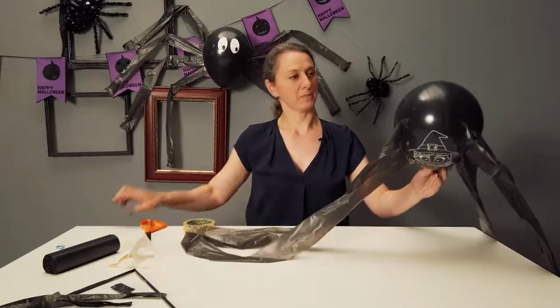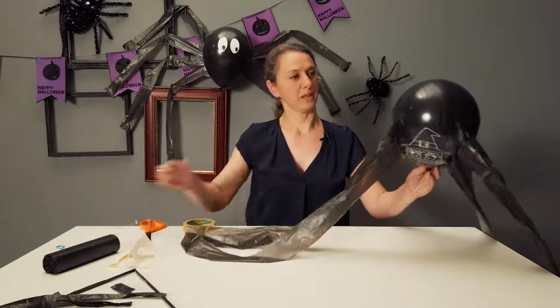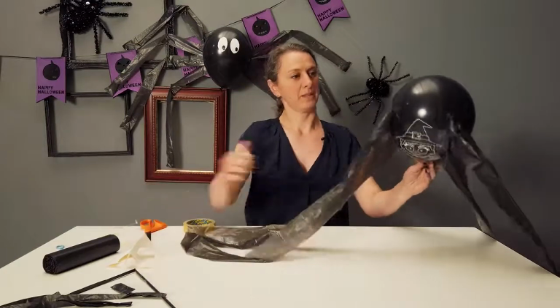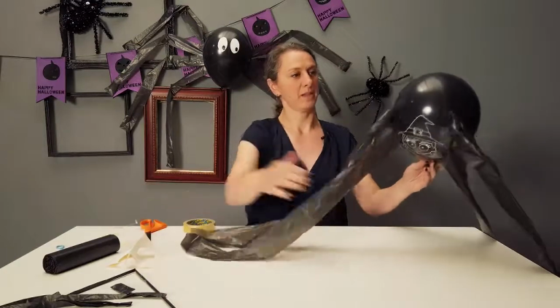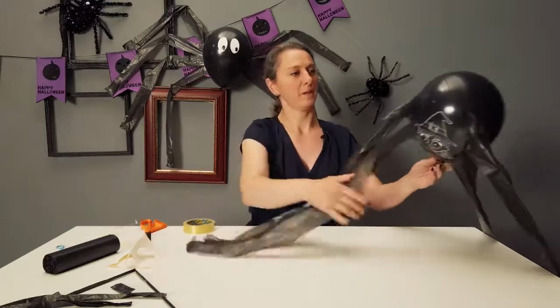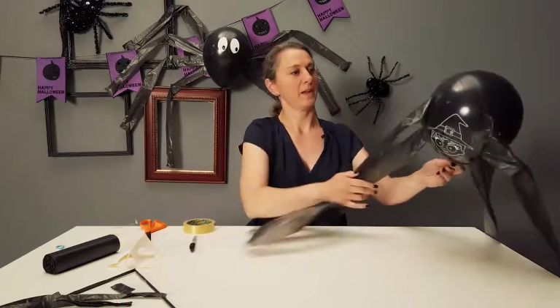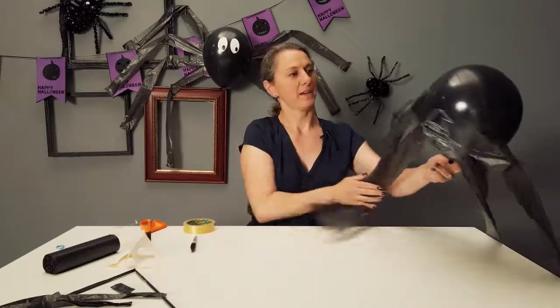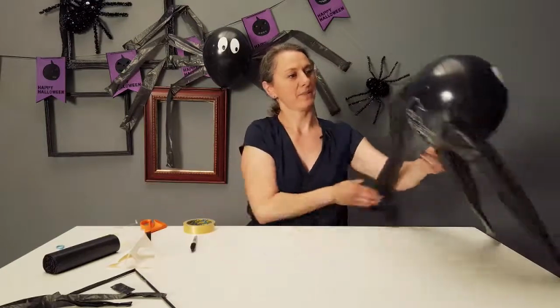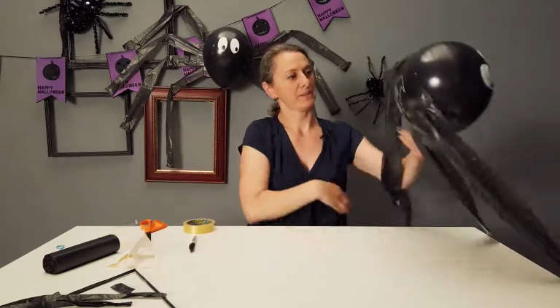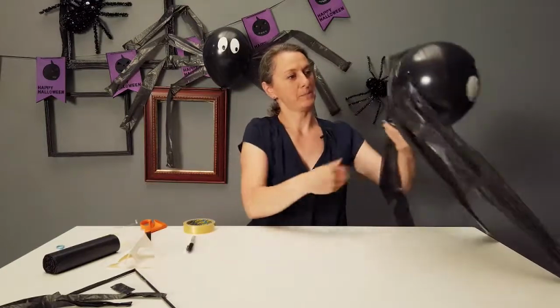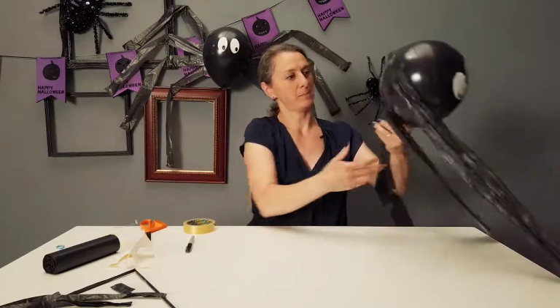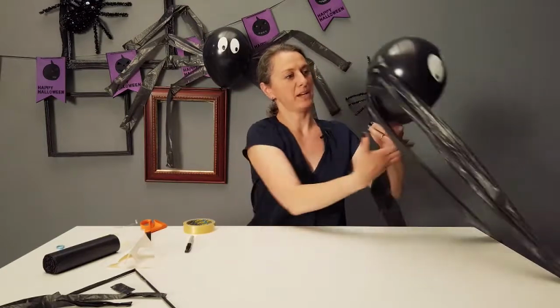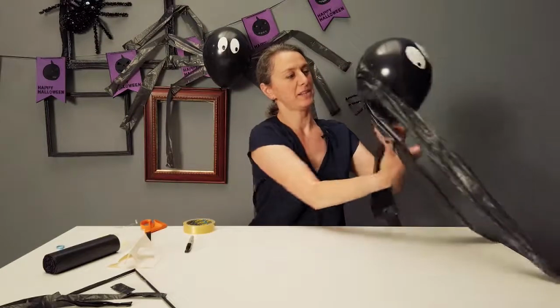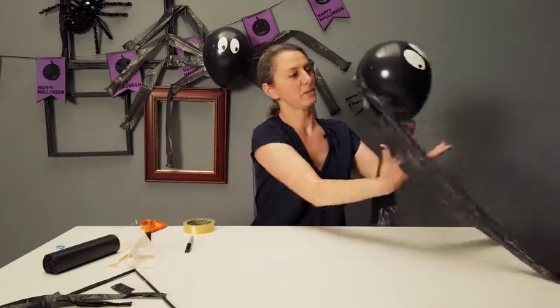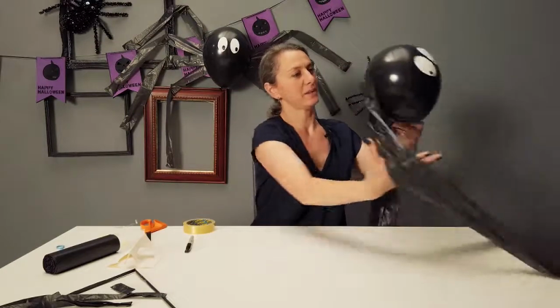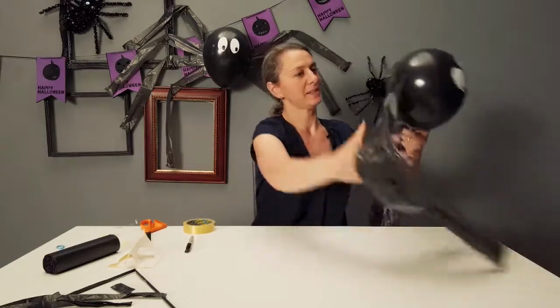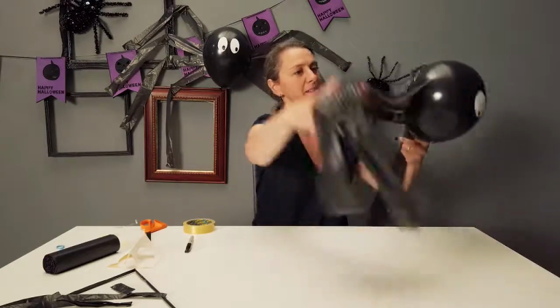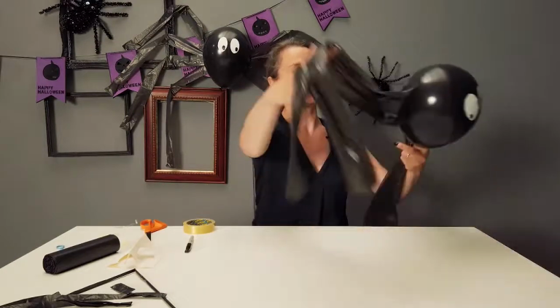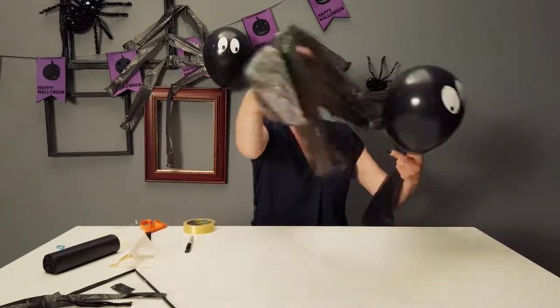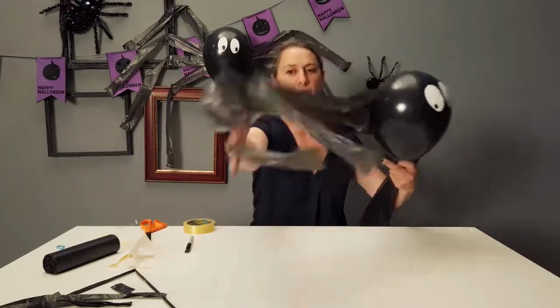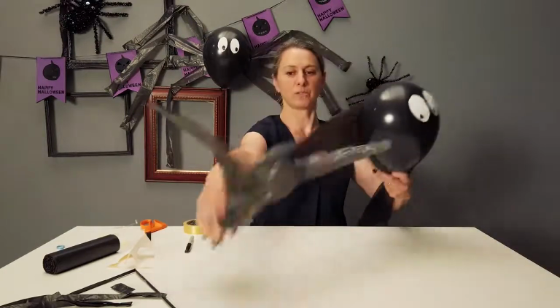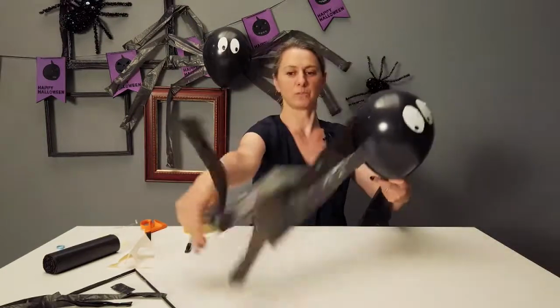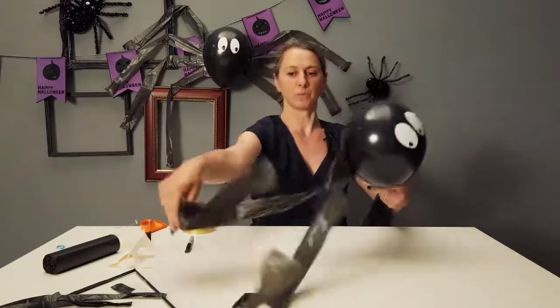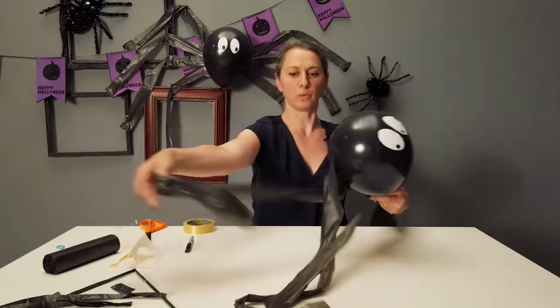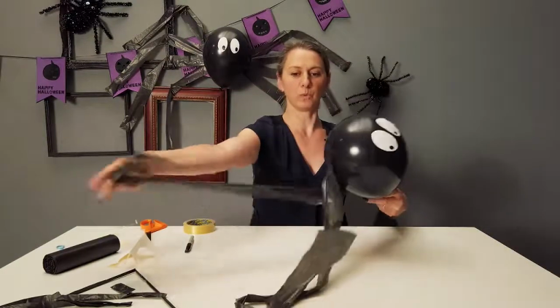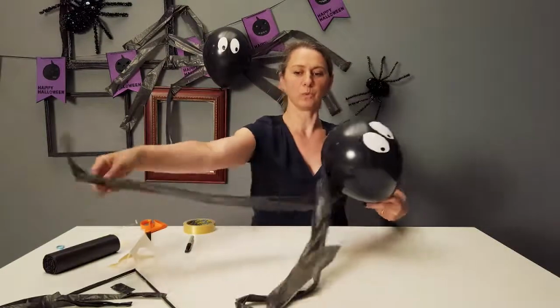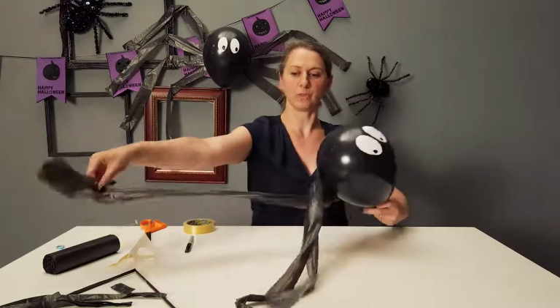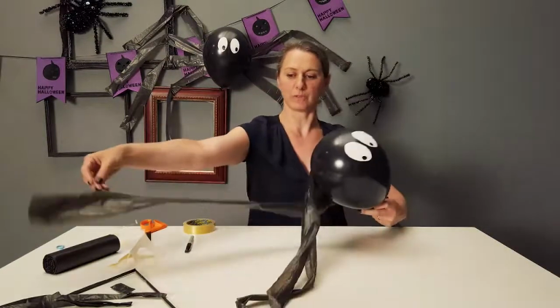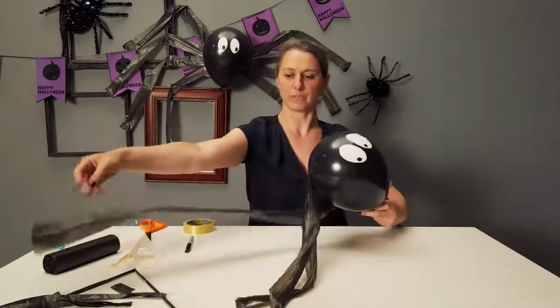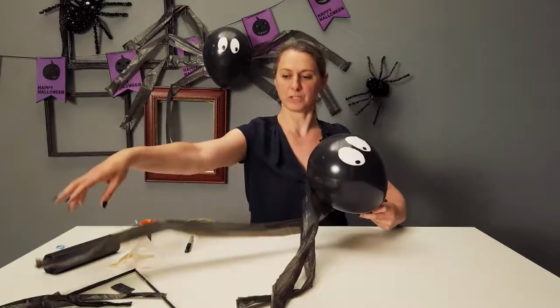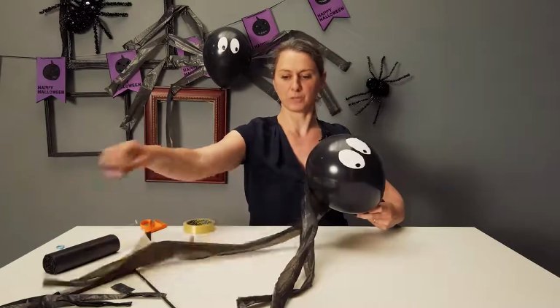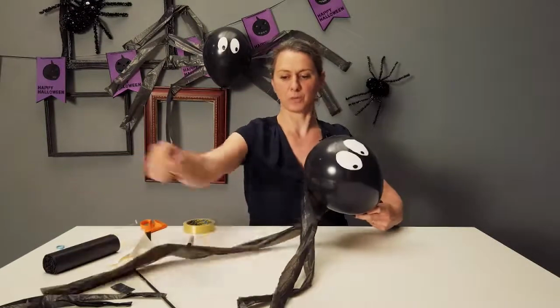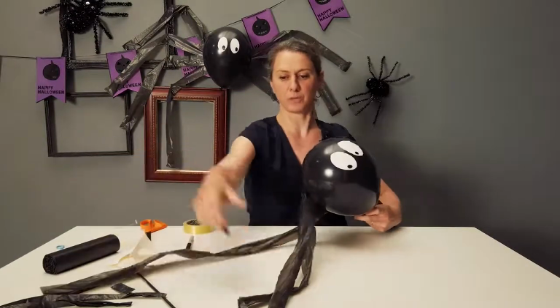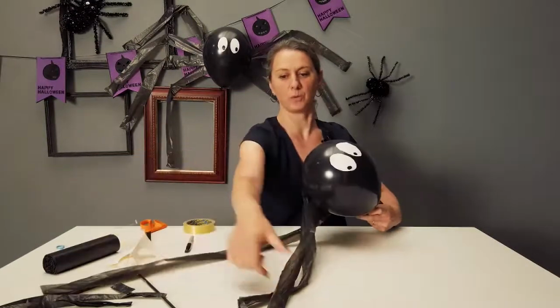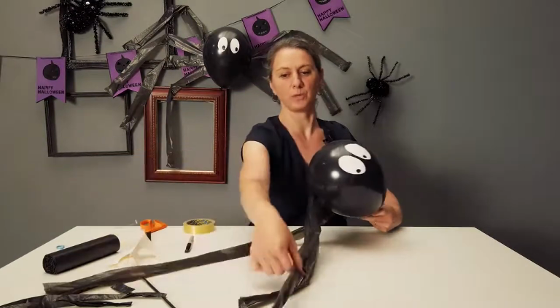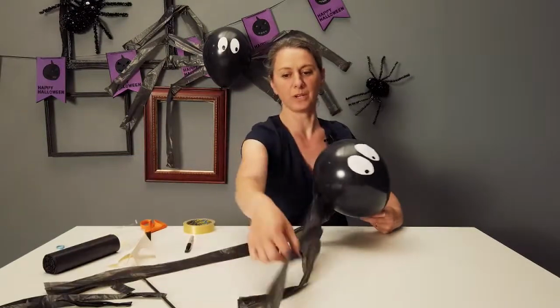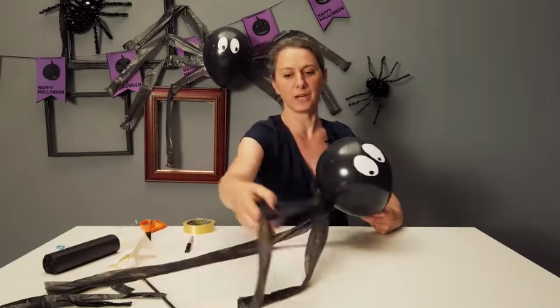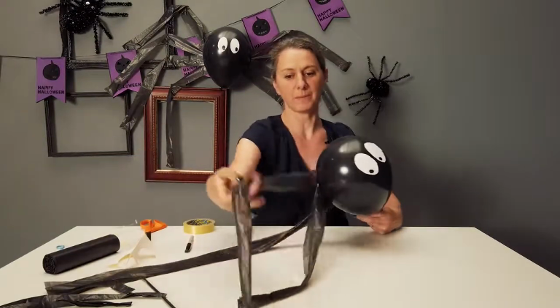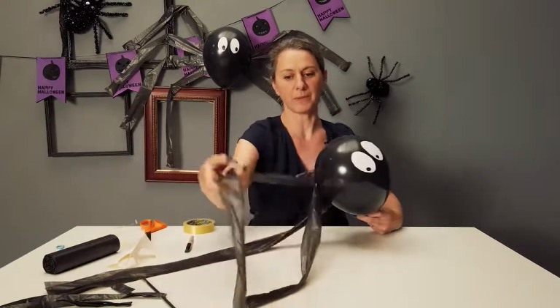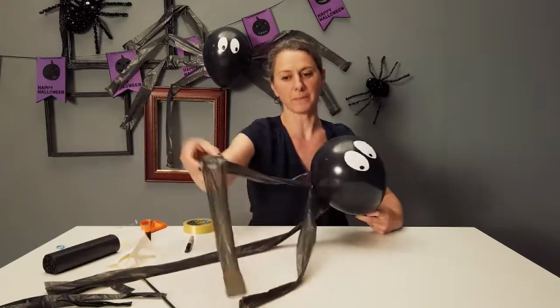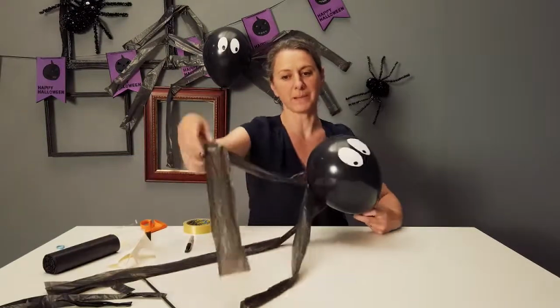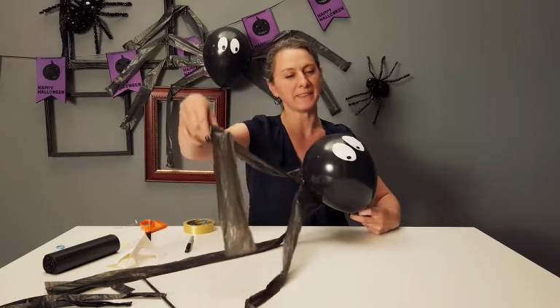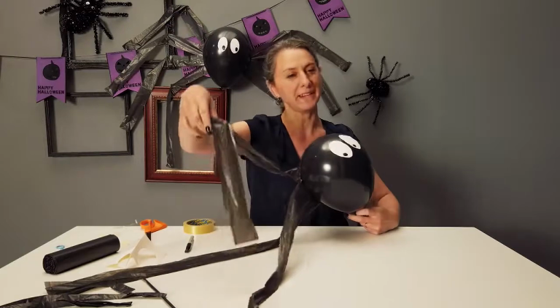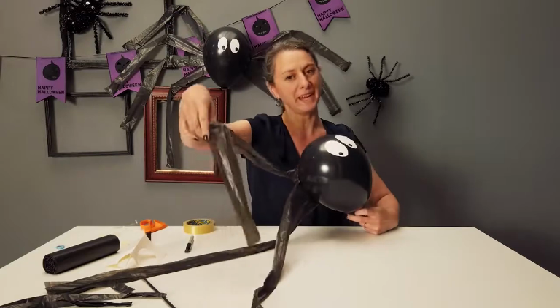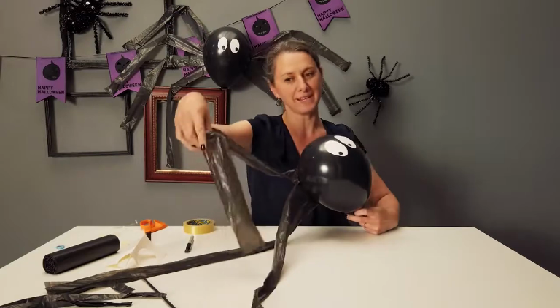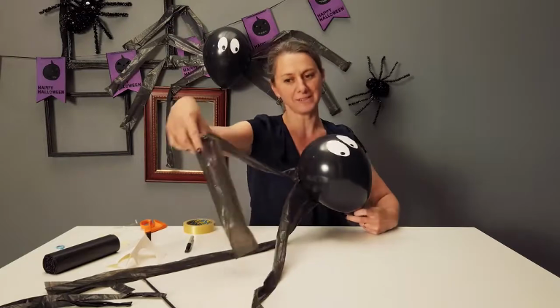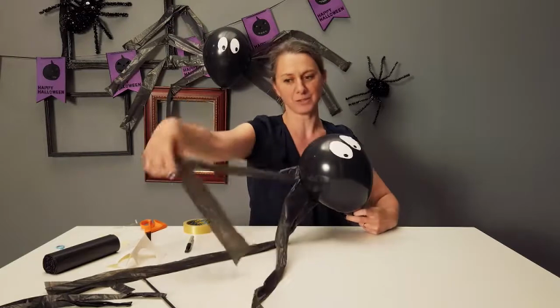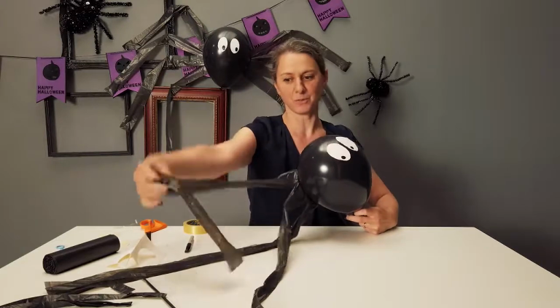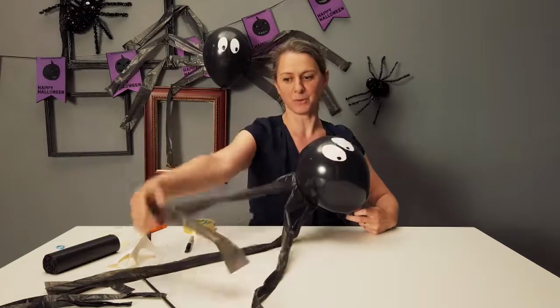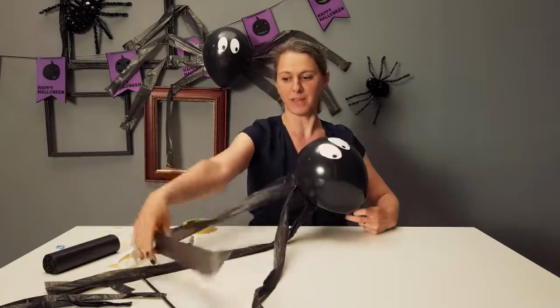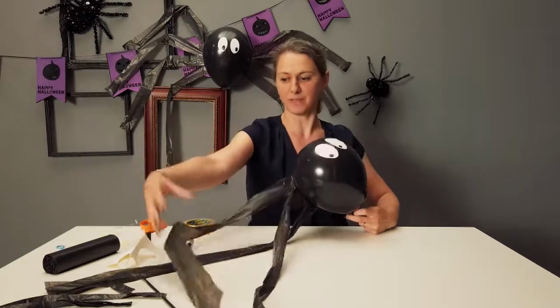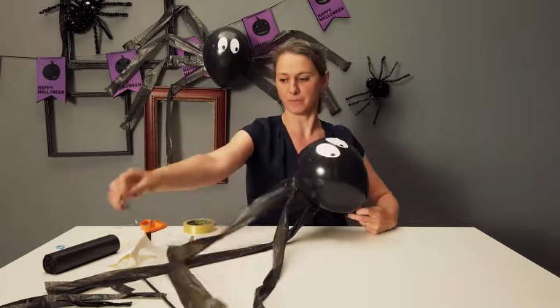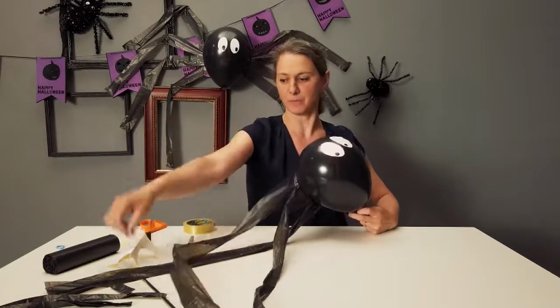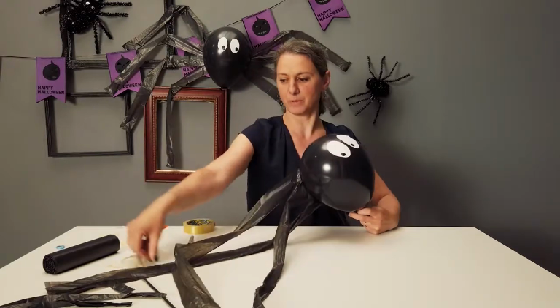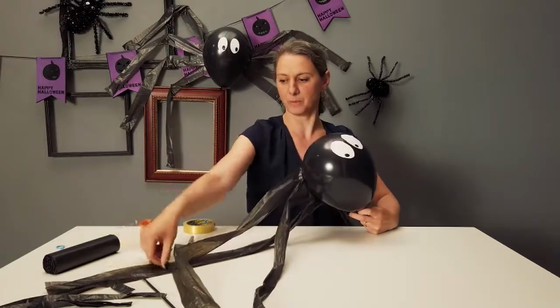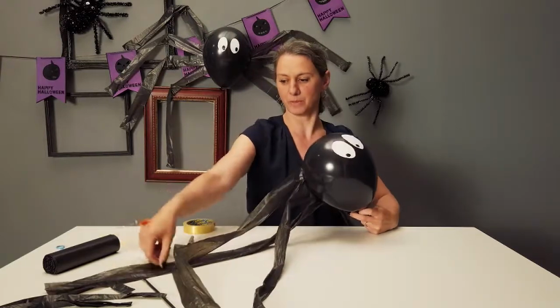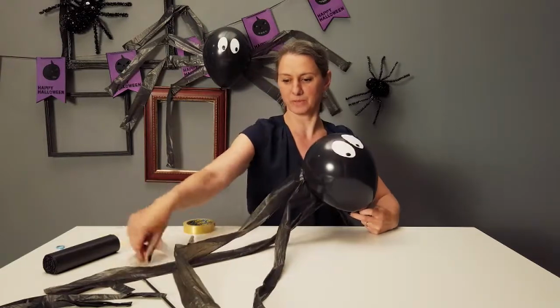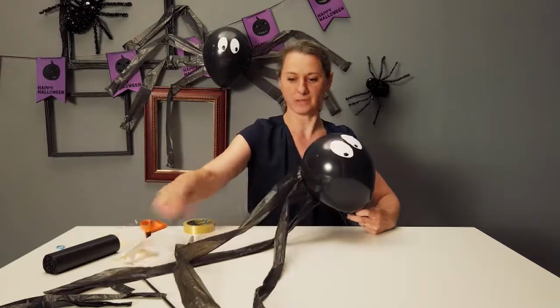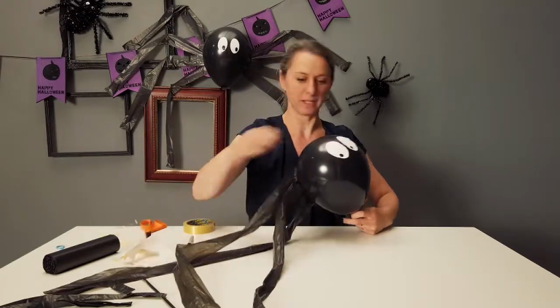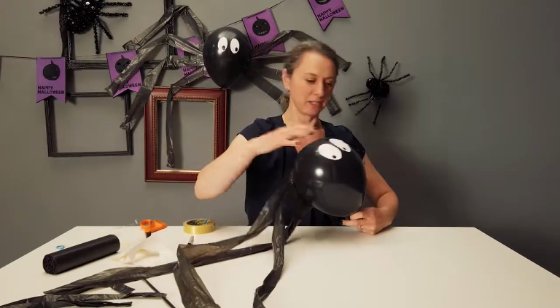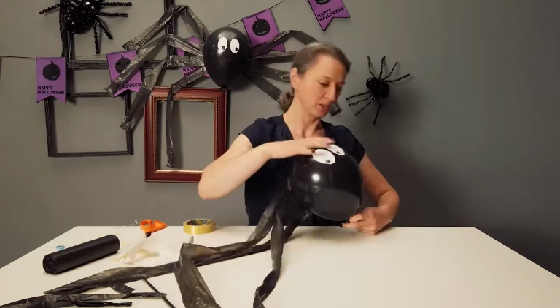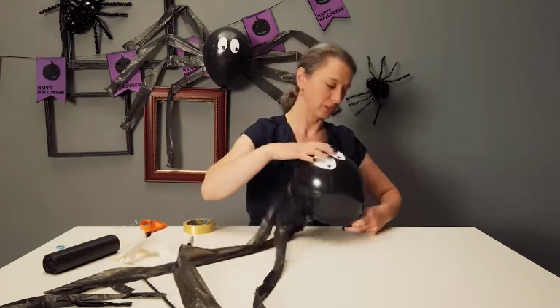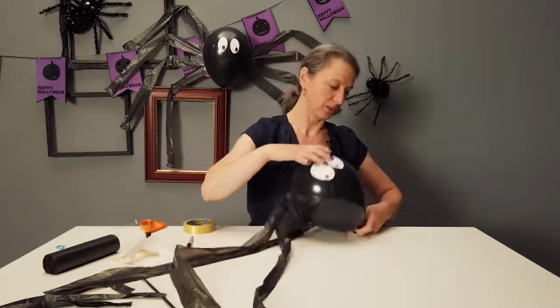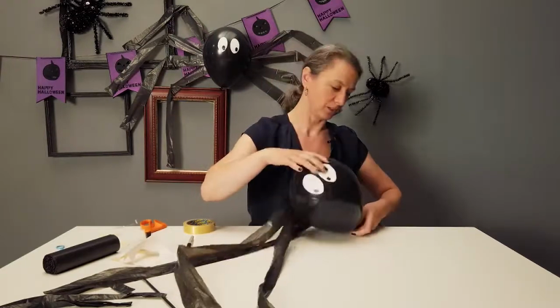And then we have our spider that we can stick onto the wall or into a corner, and we can make the legs do whatever we want.